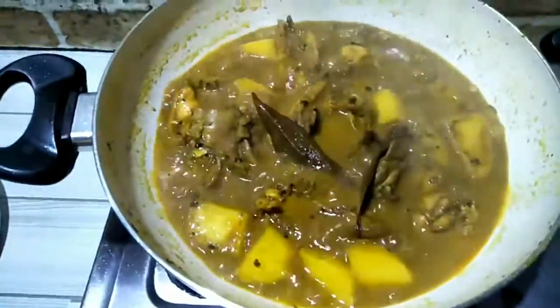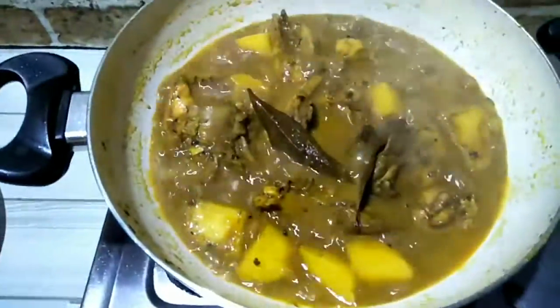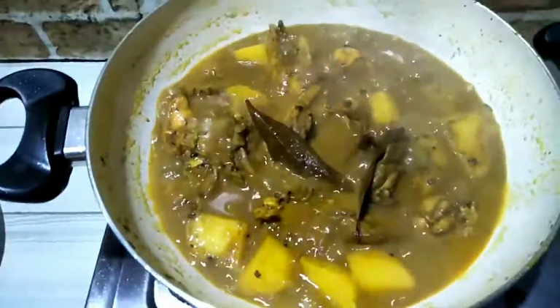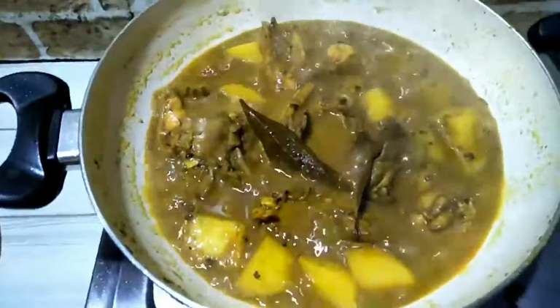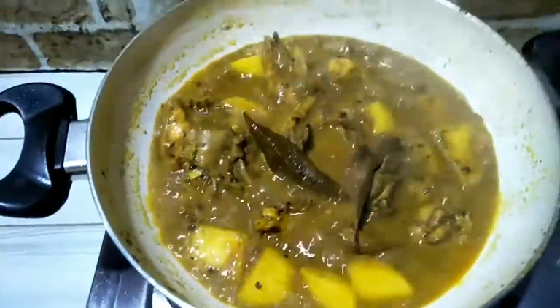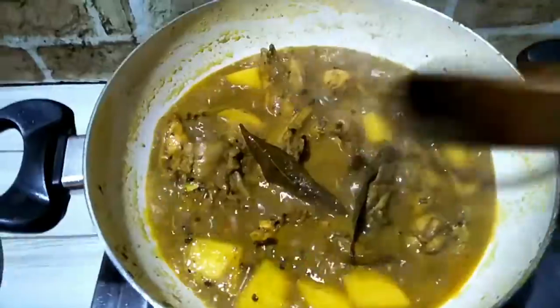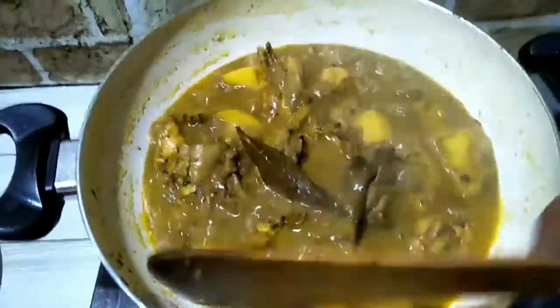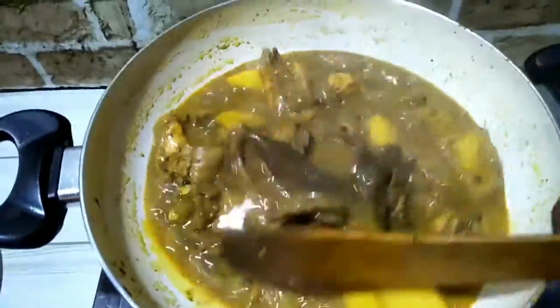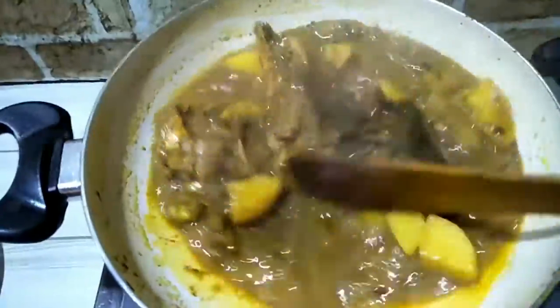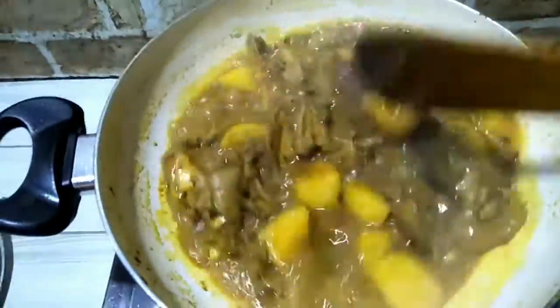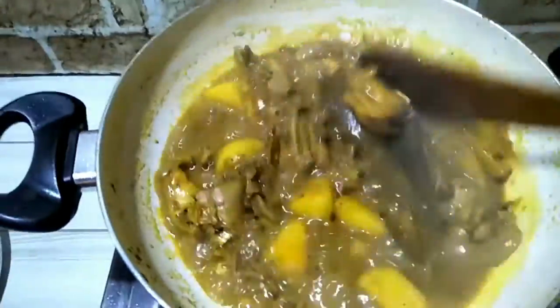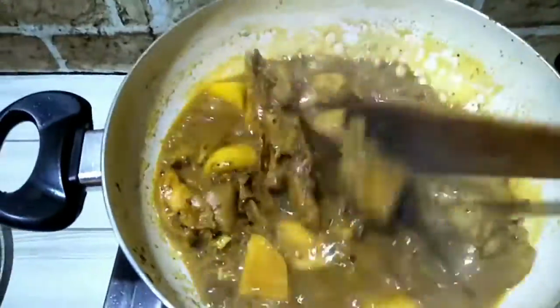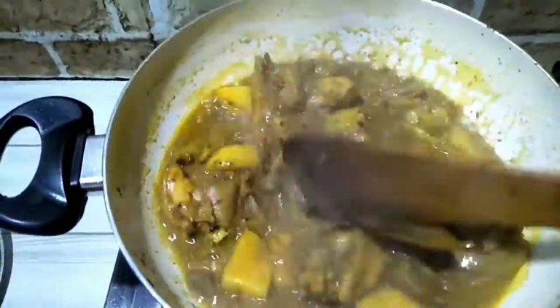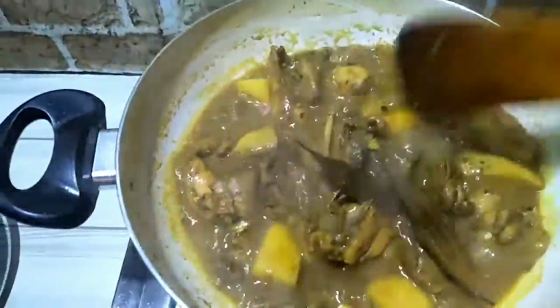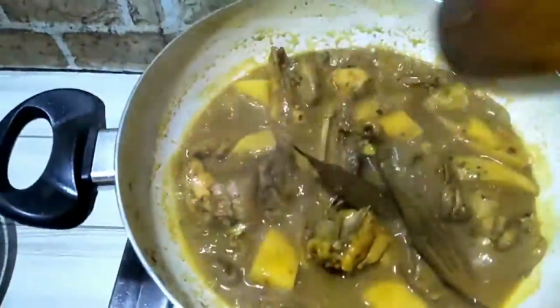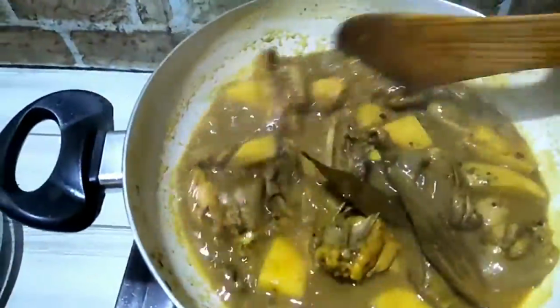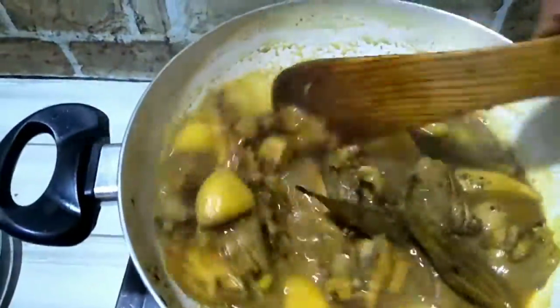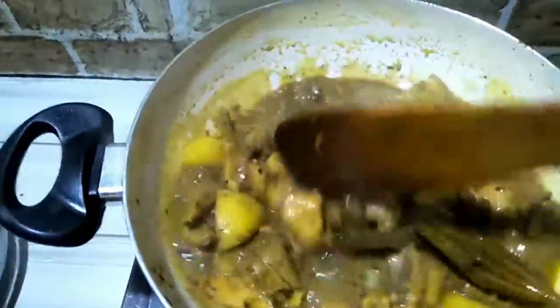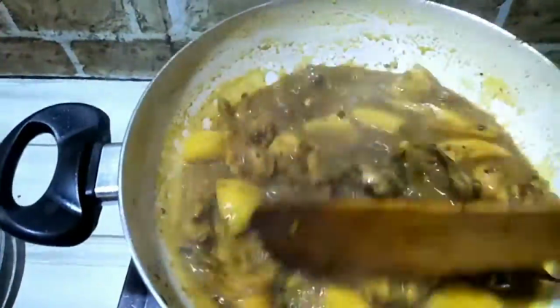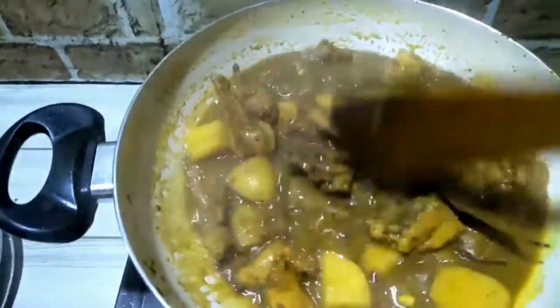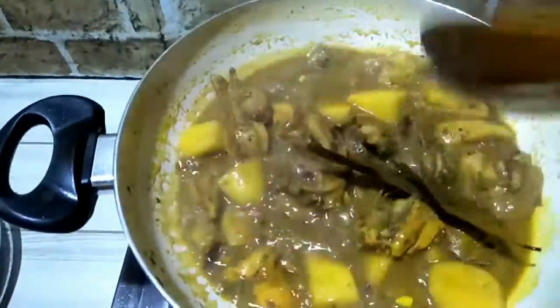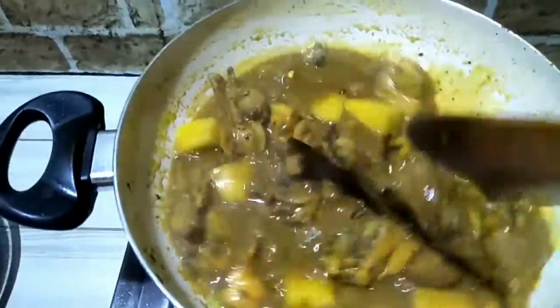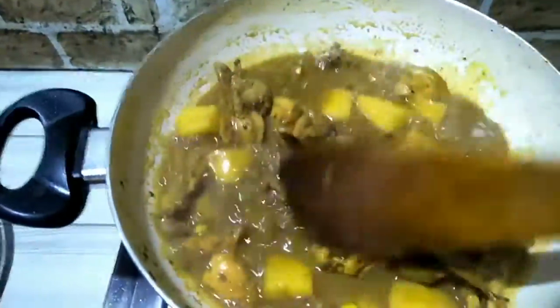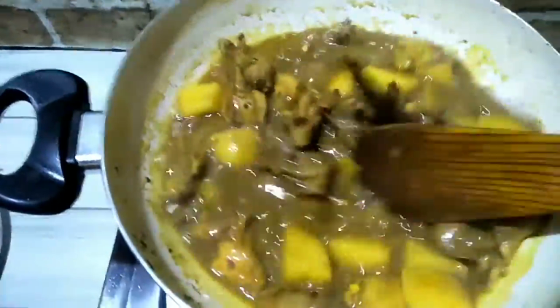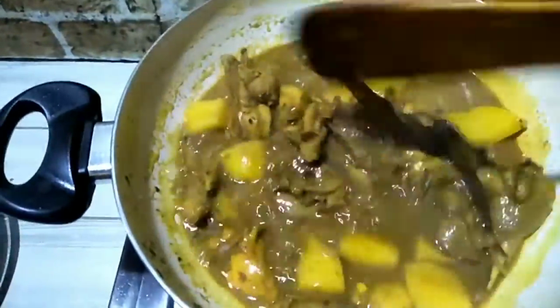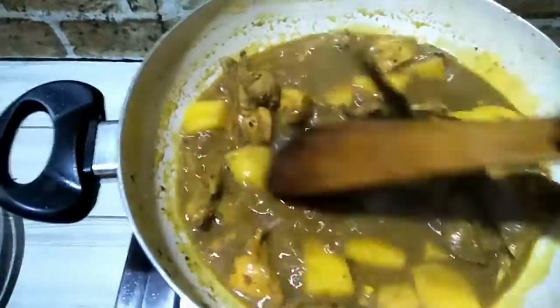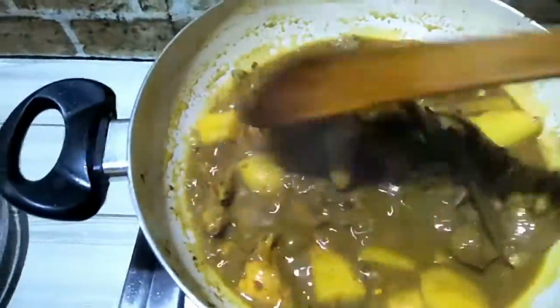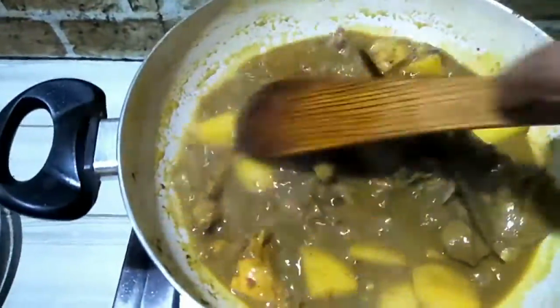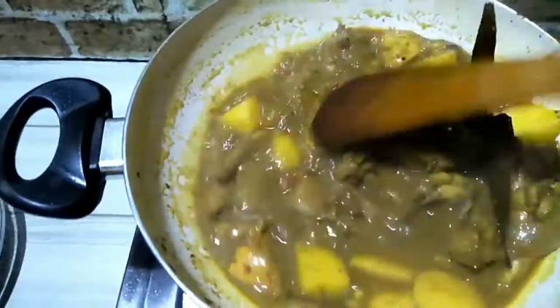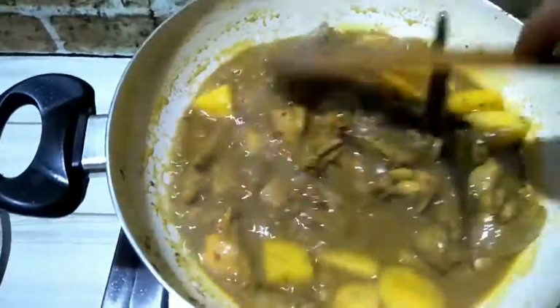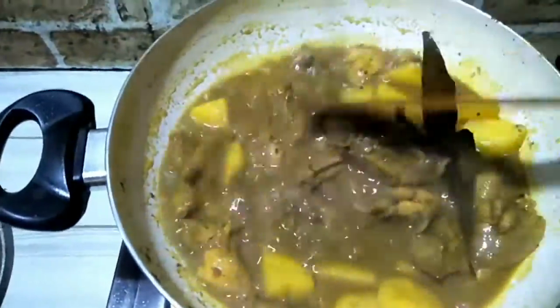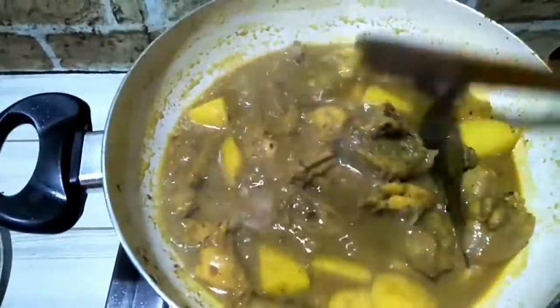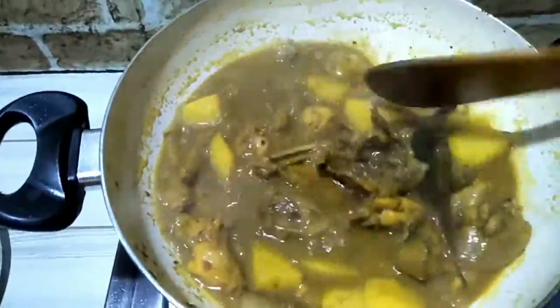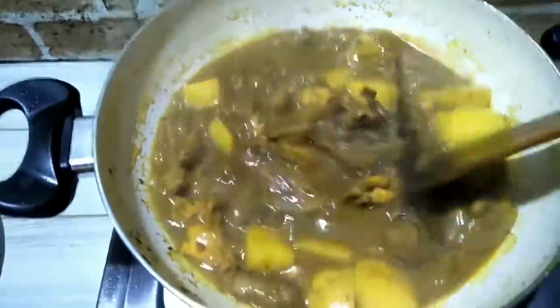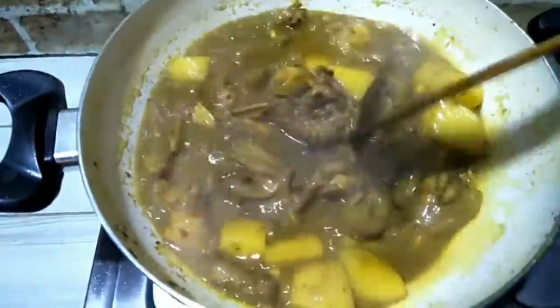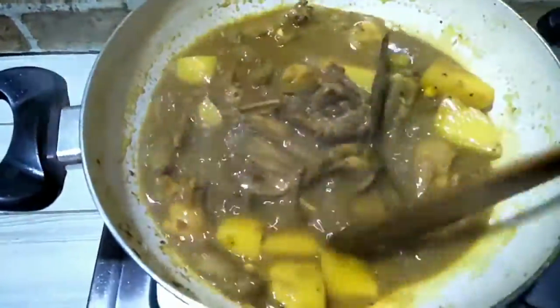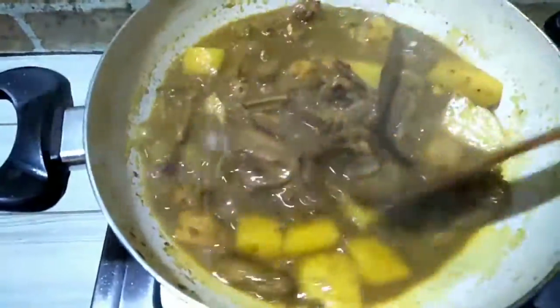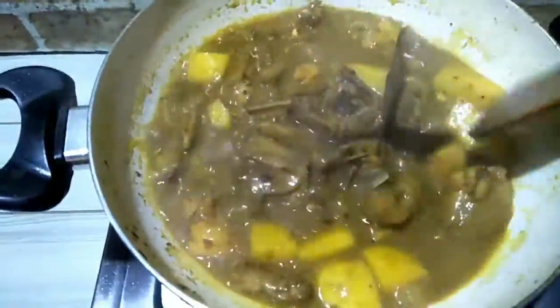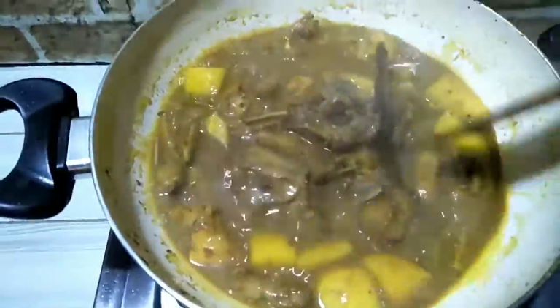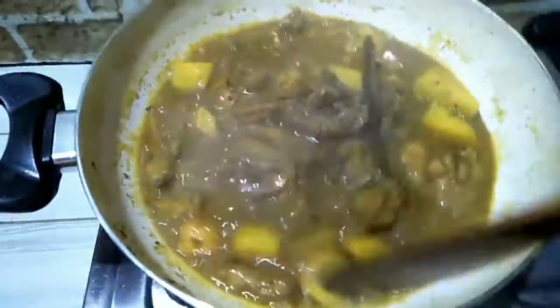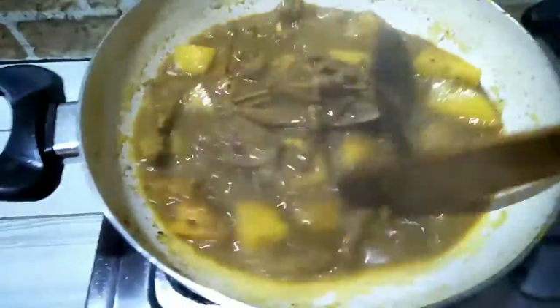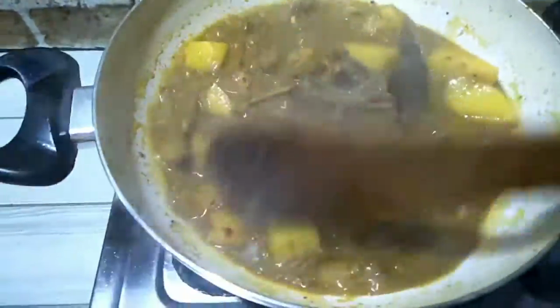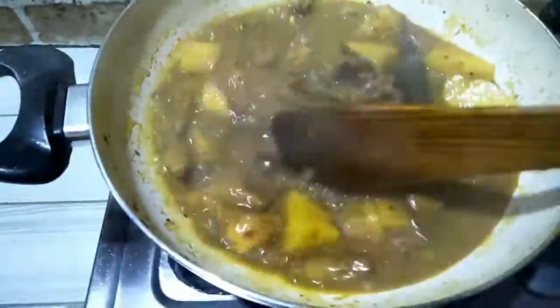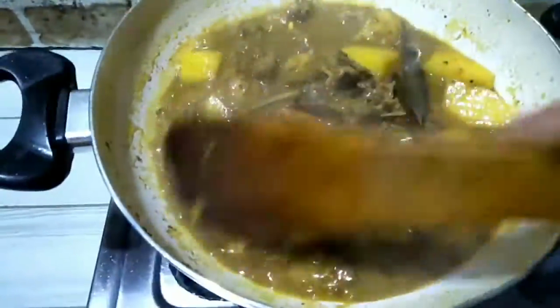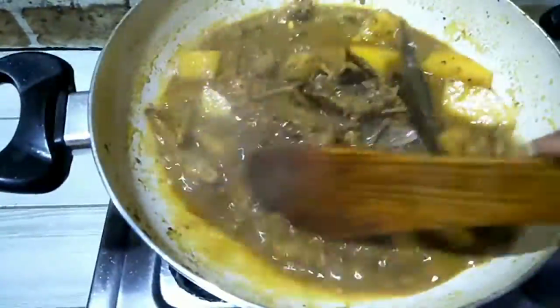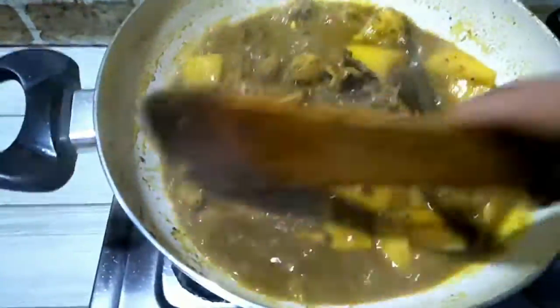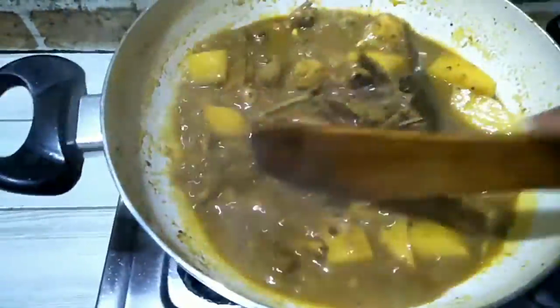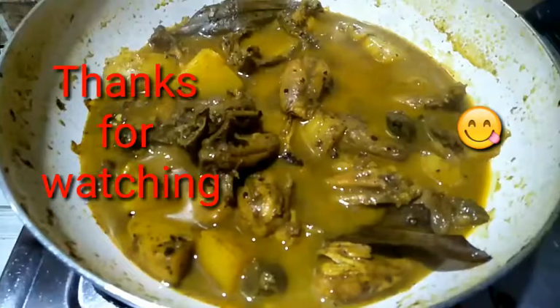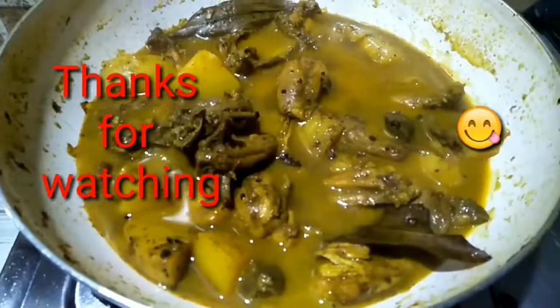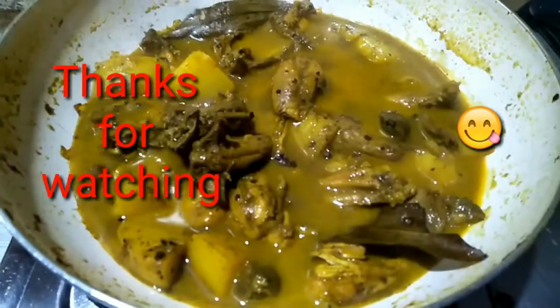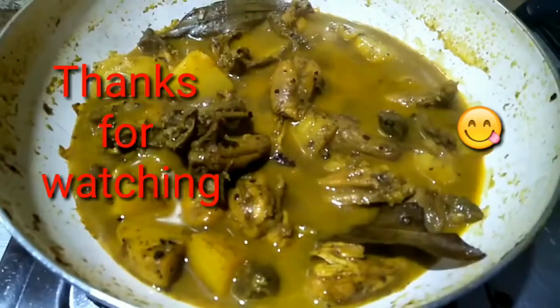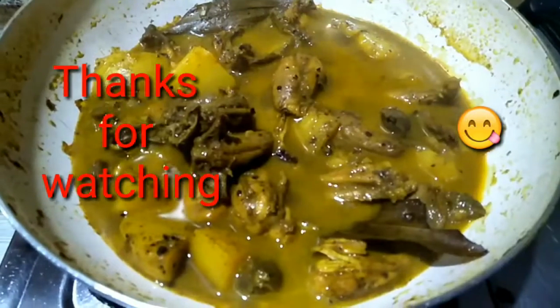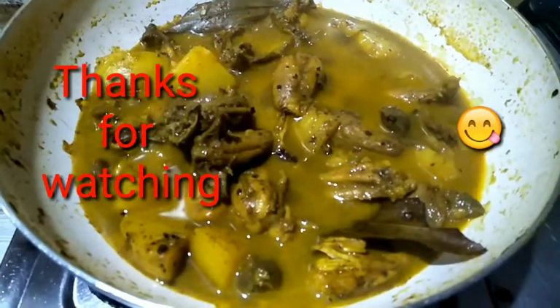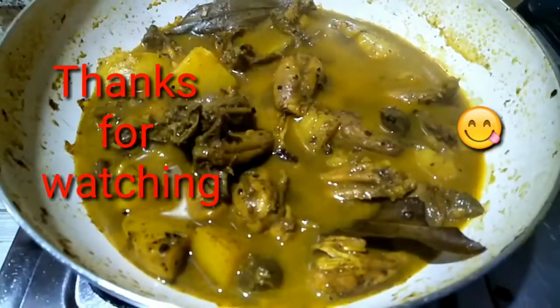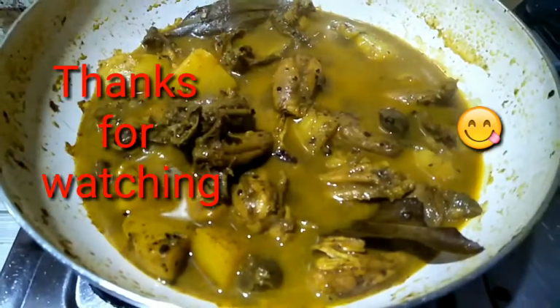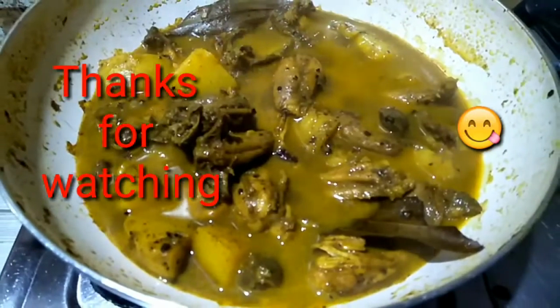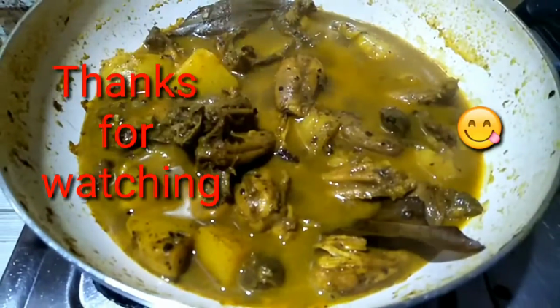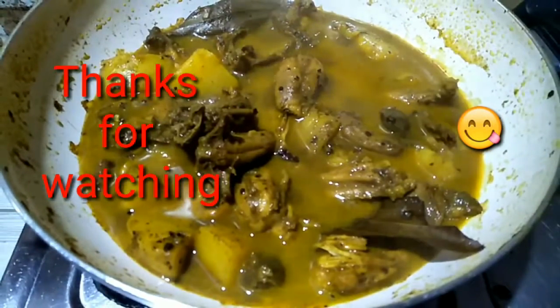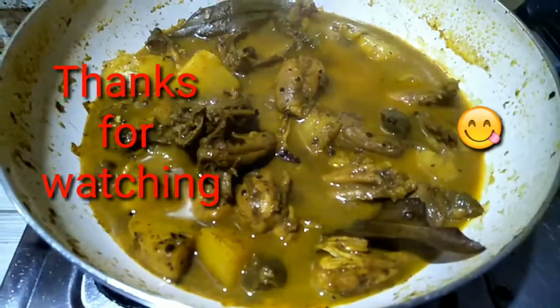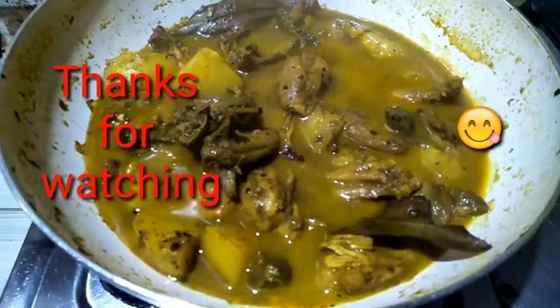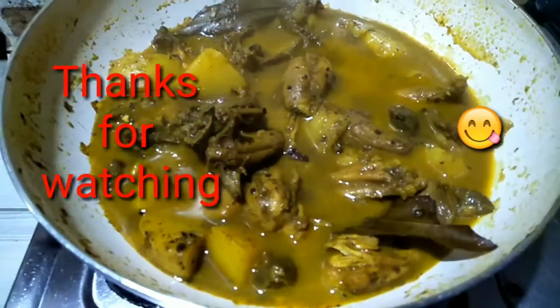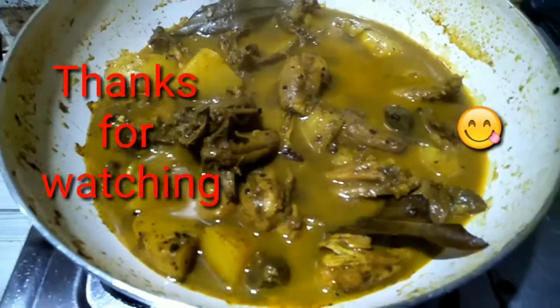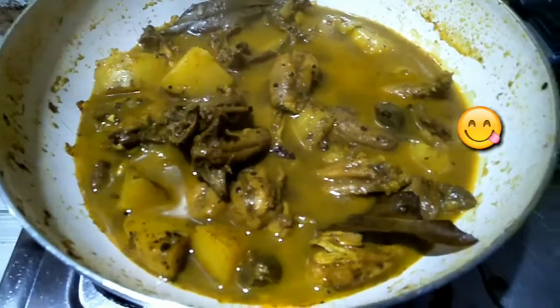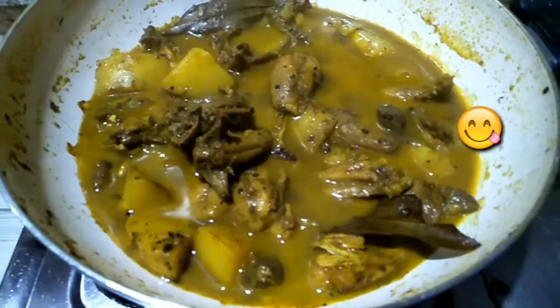I will add a little water, just a little bit of water.